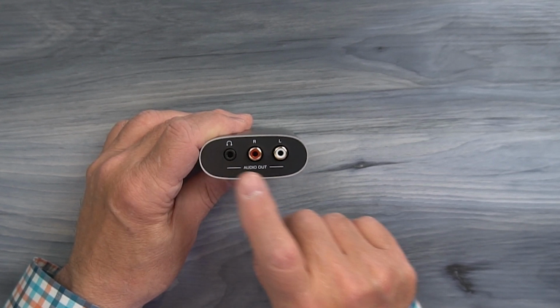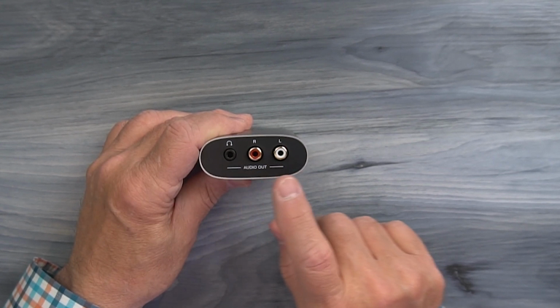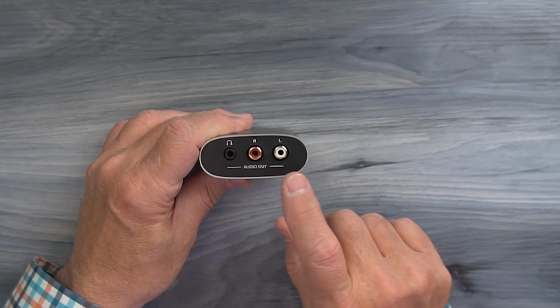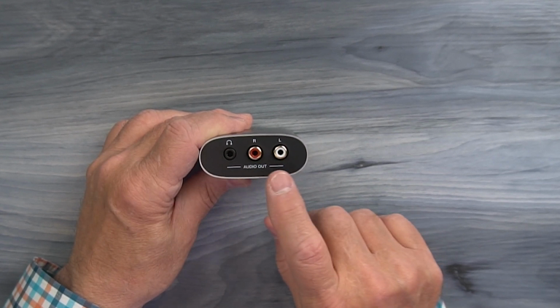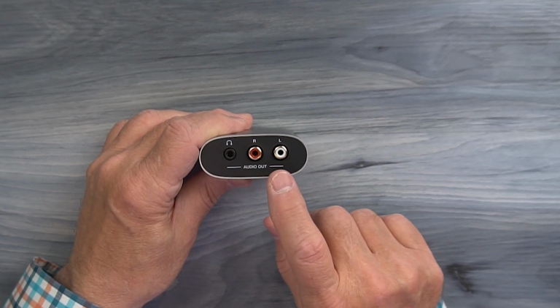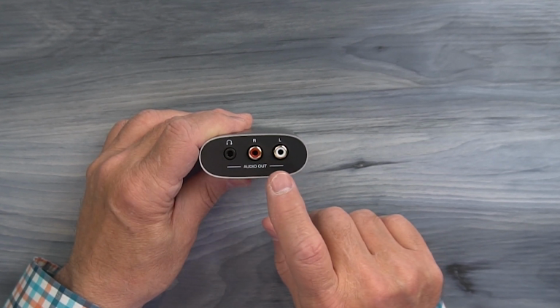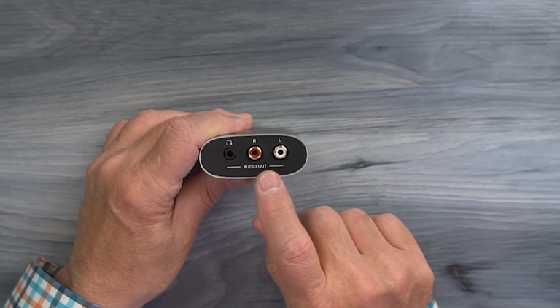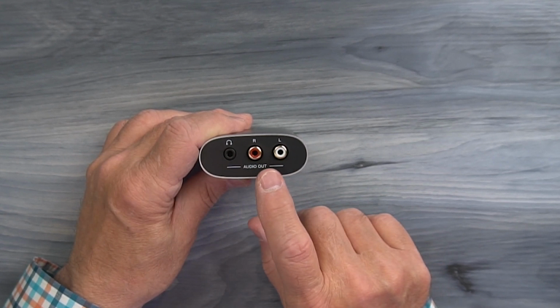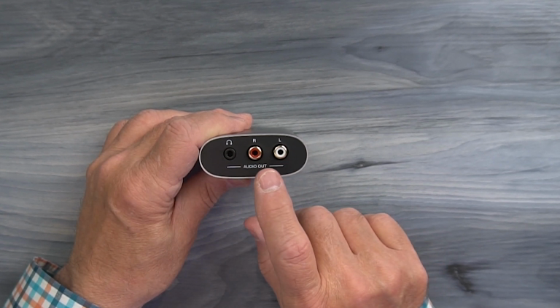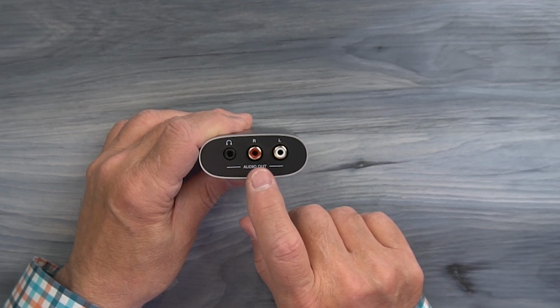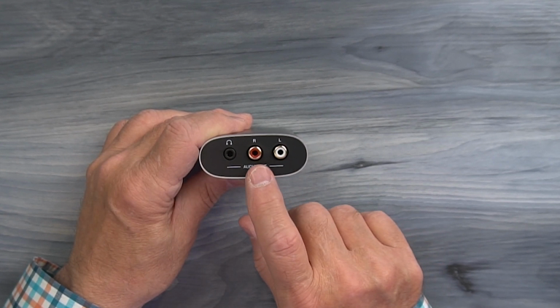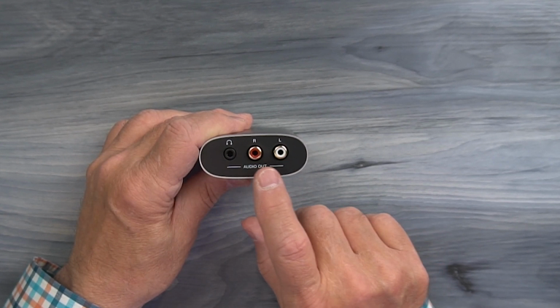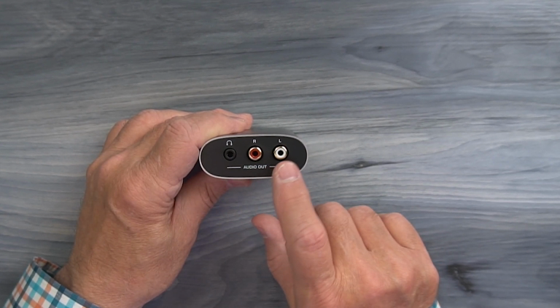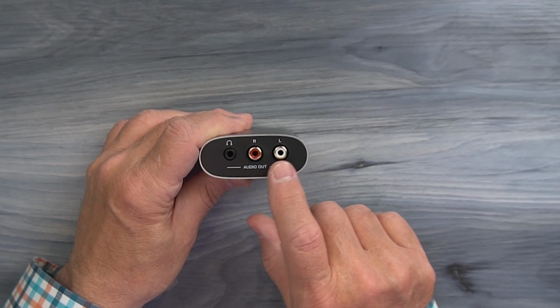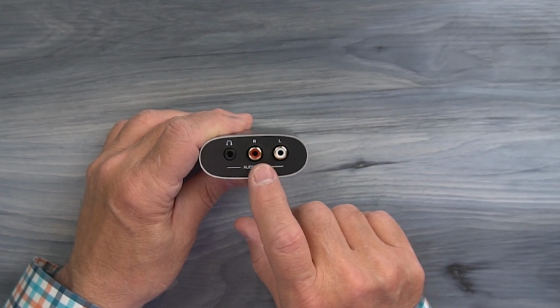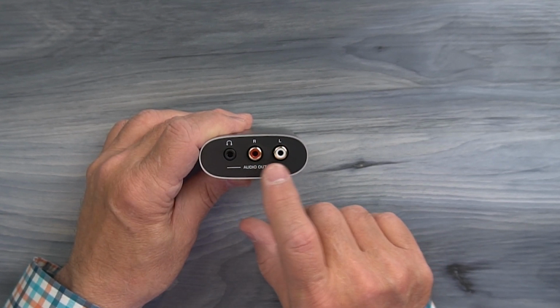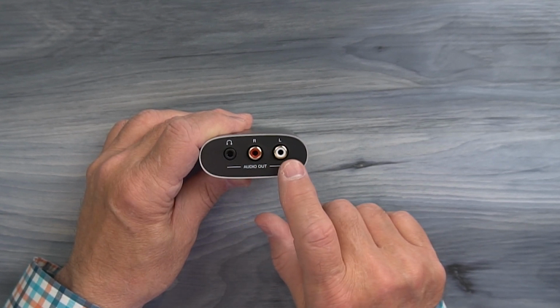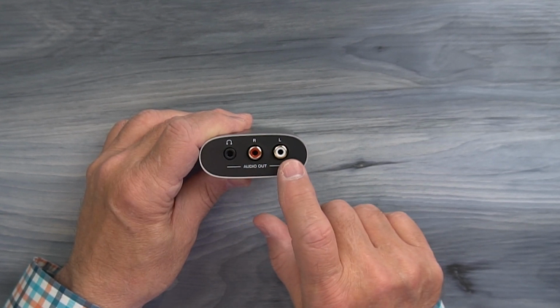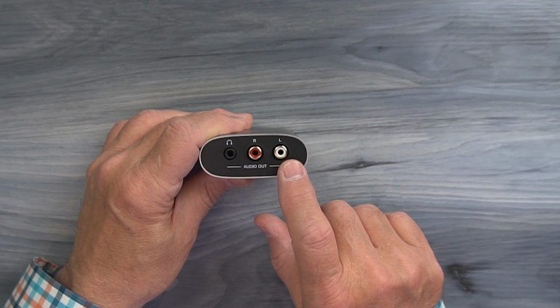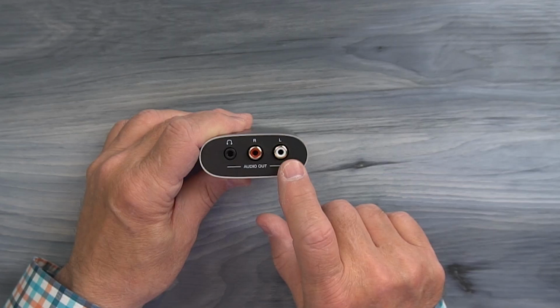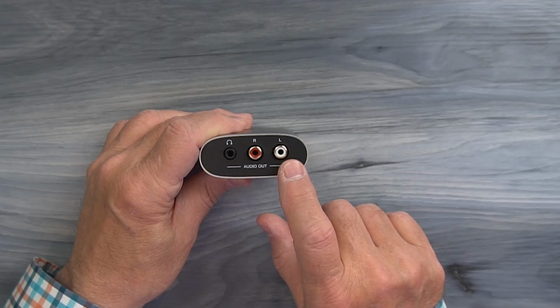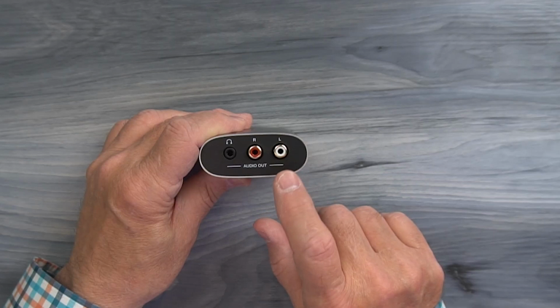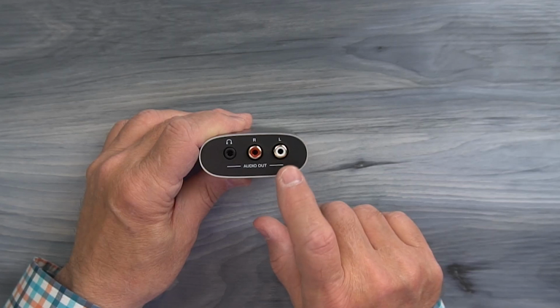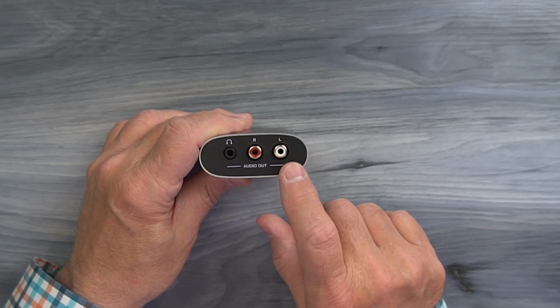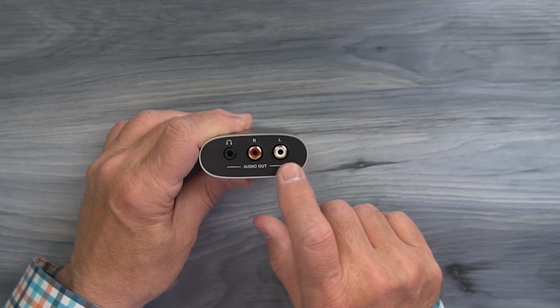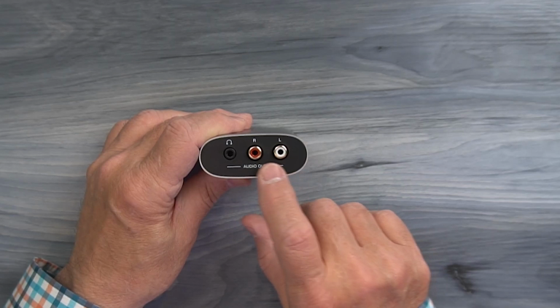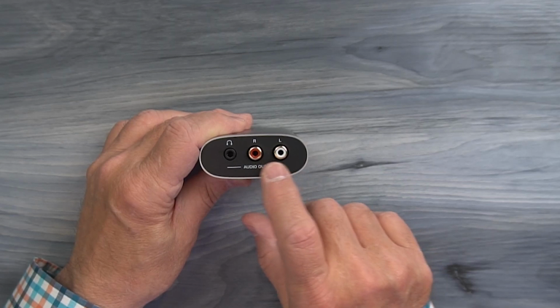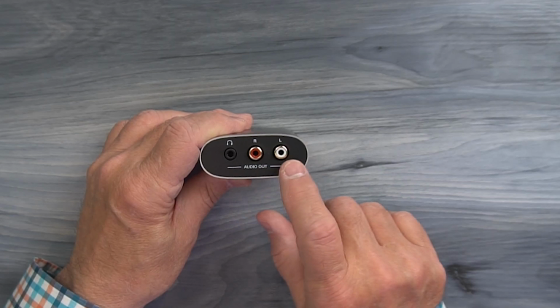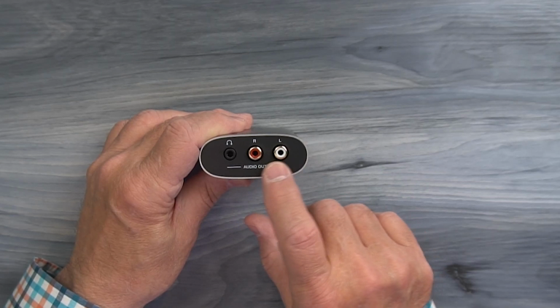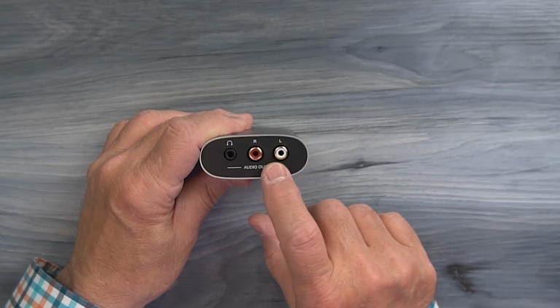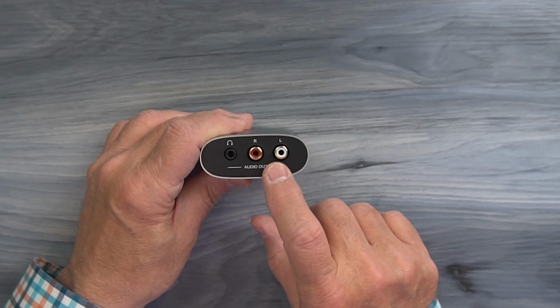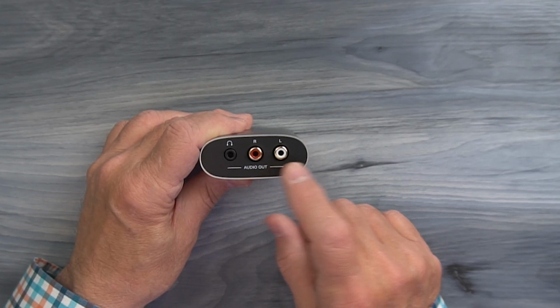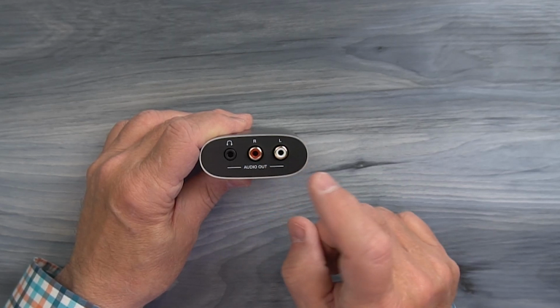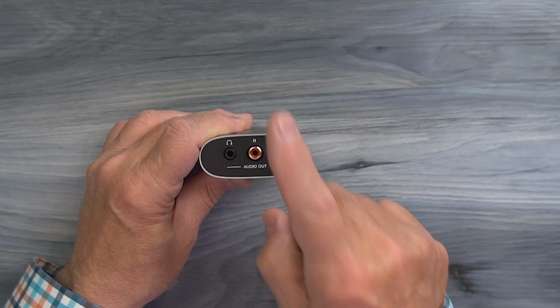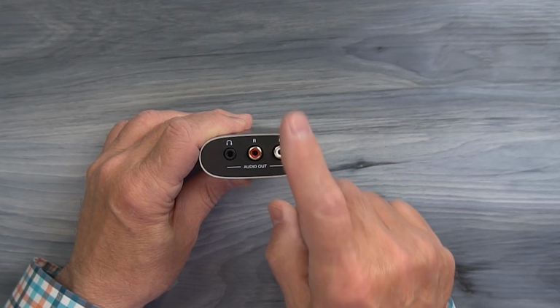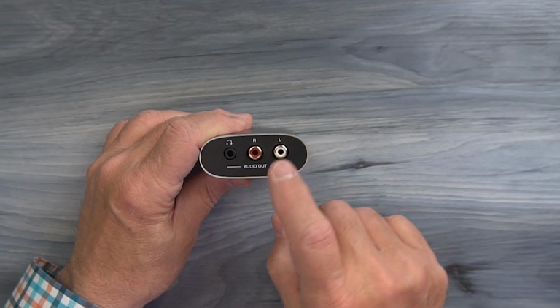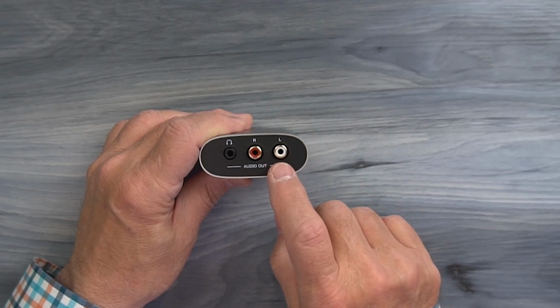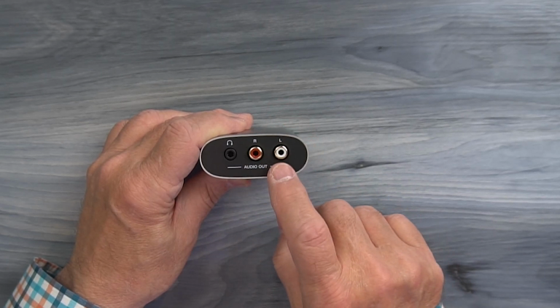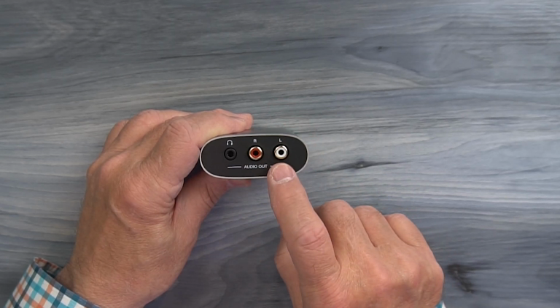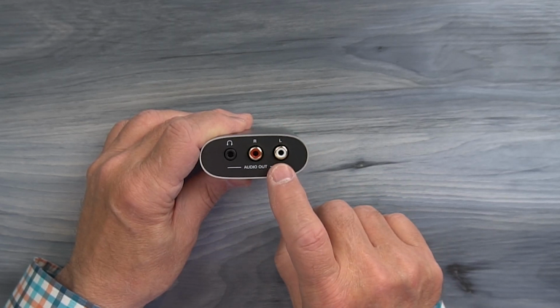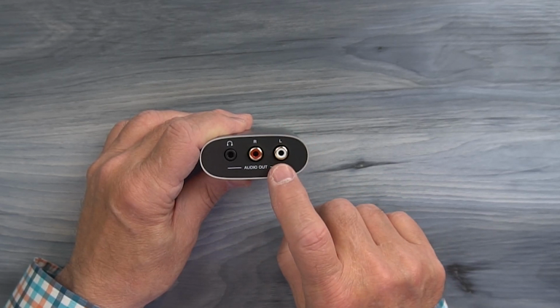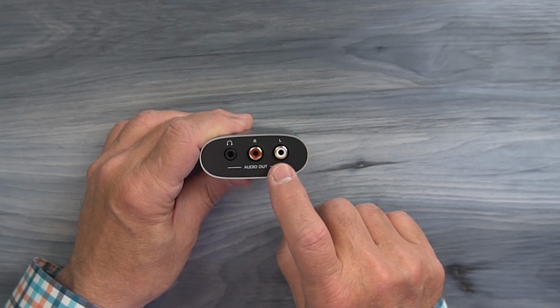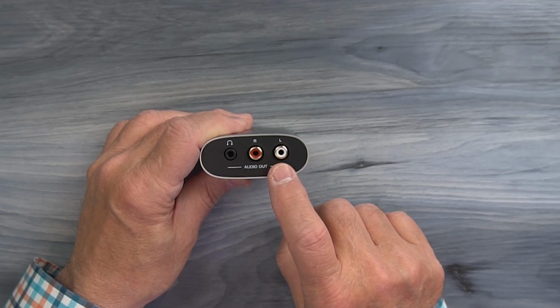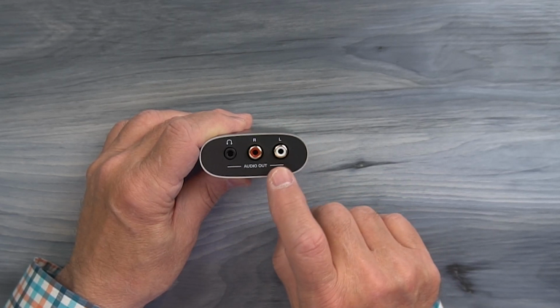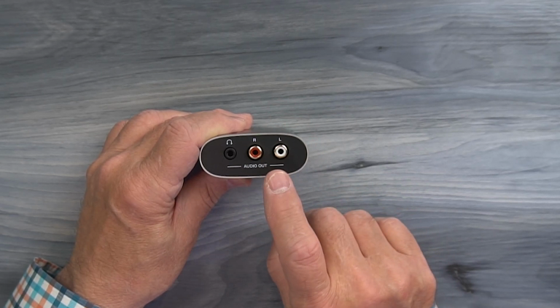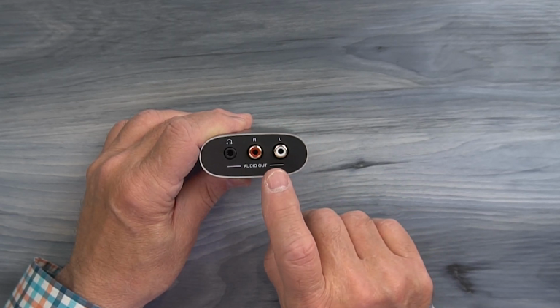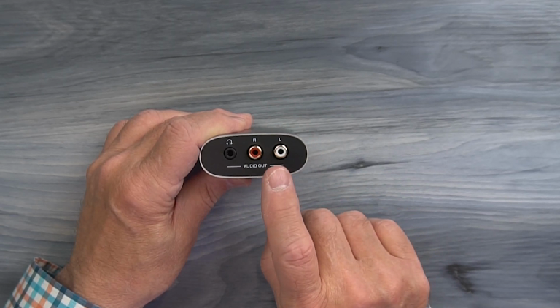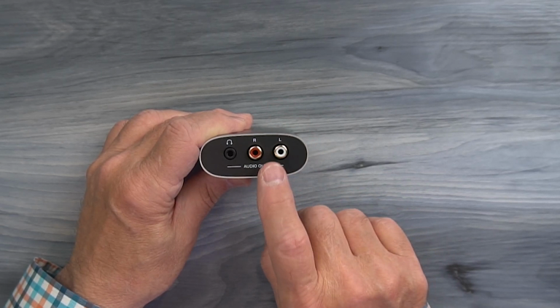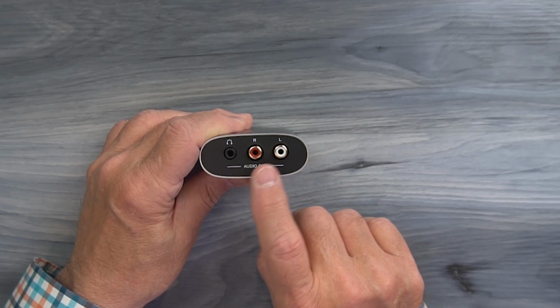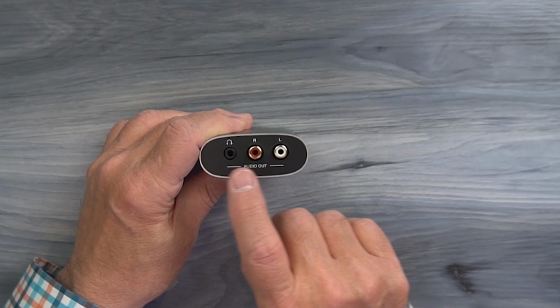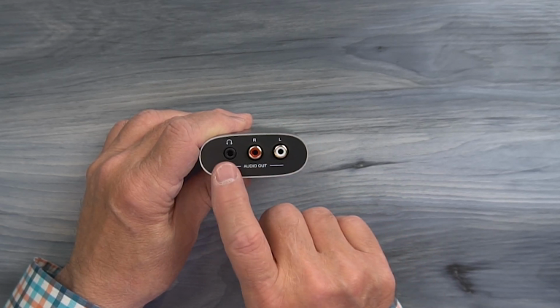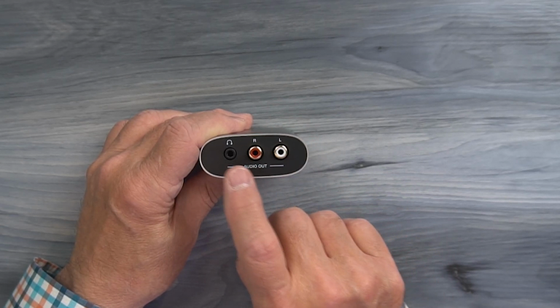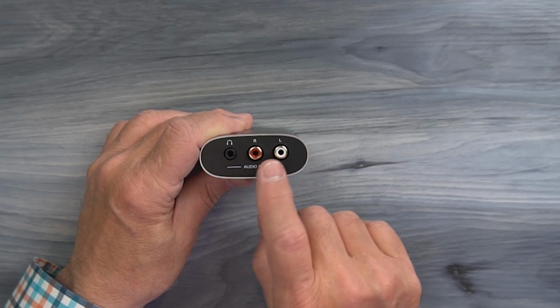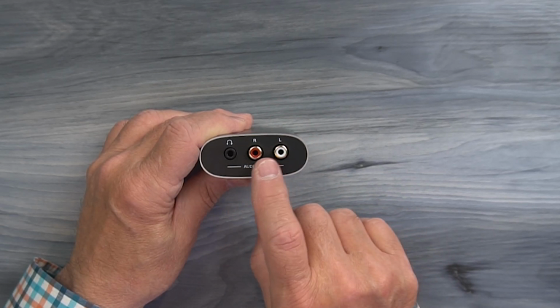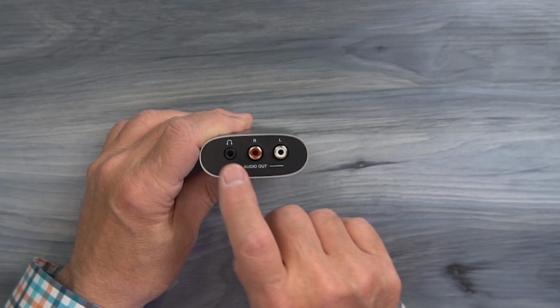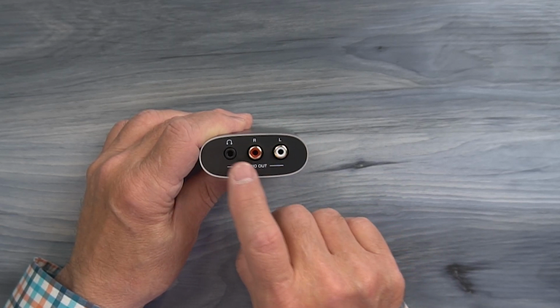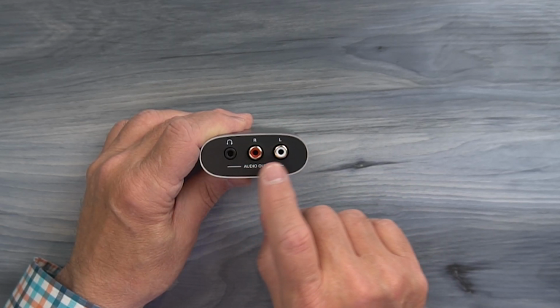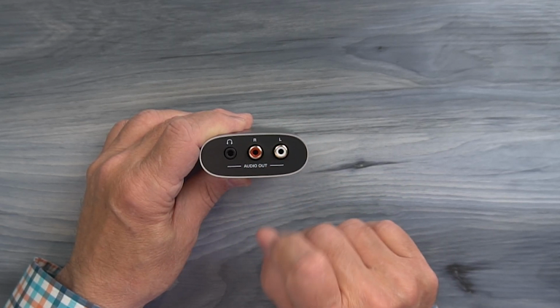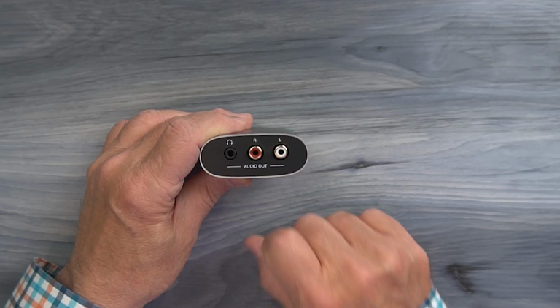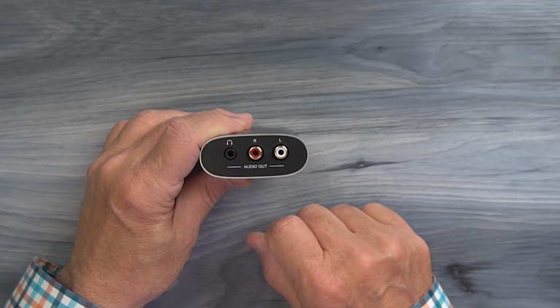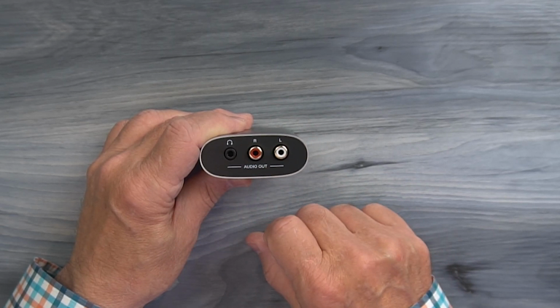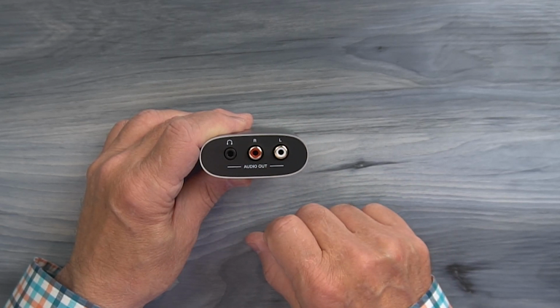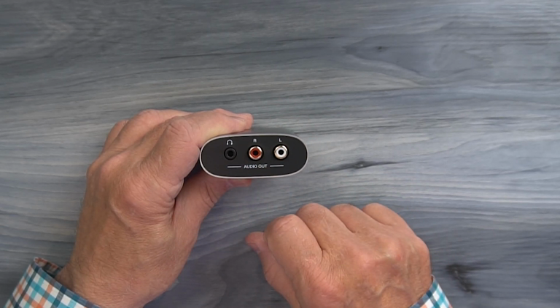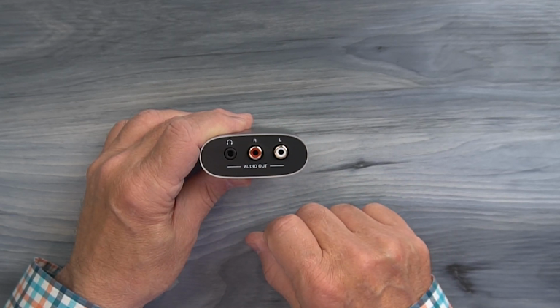On the right there are two RCA ports that make it easy to connect to older equipment, and both of these are active at the same time.